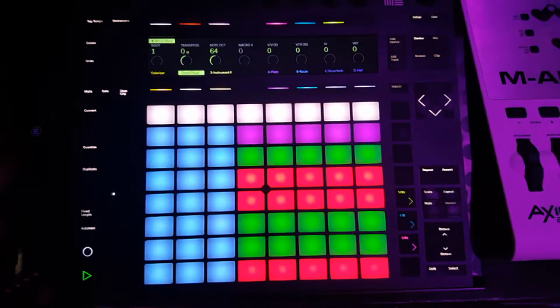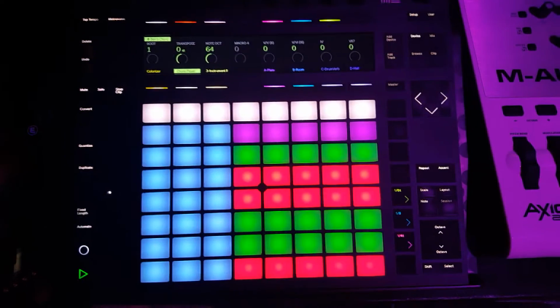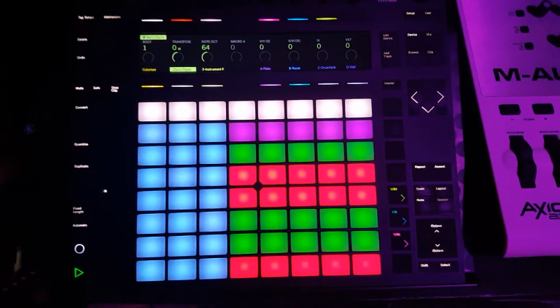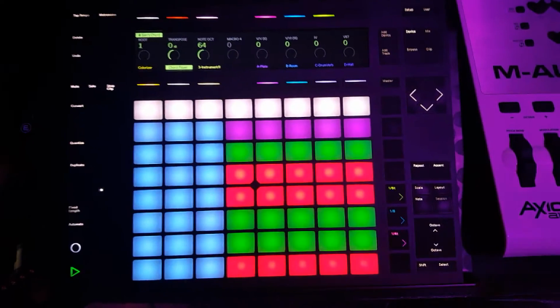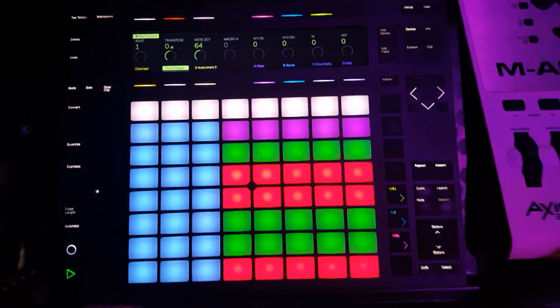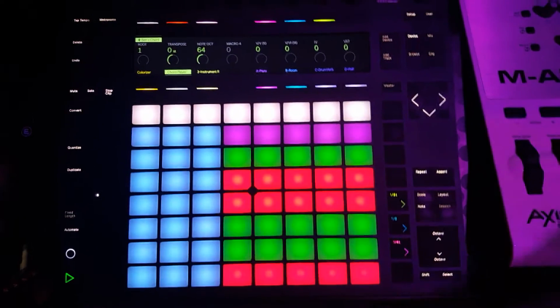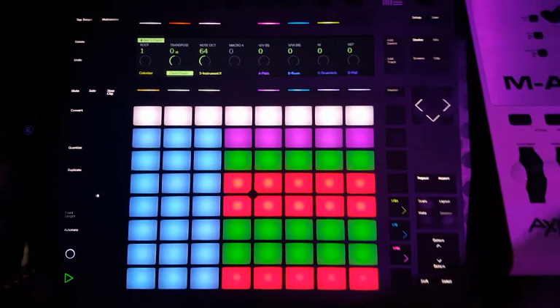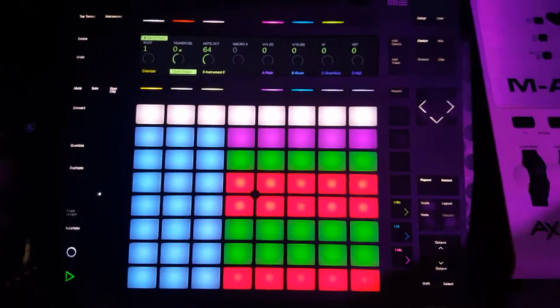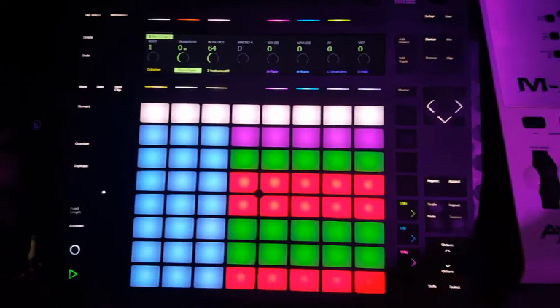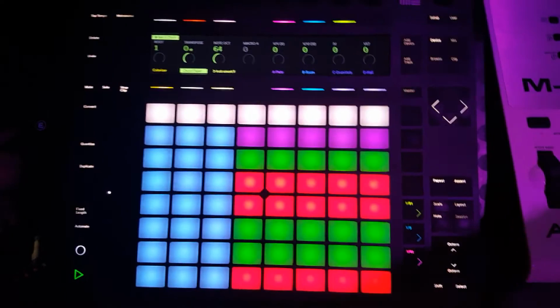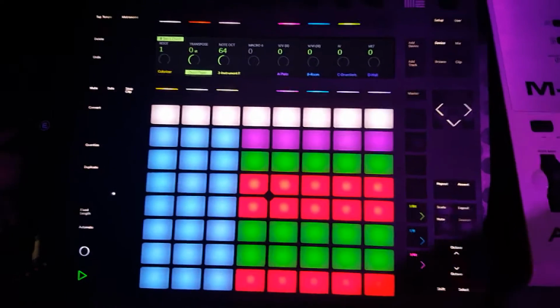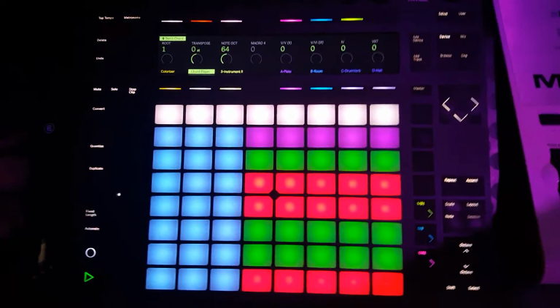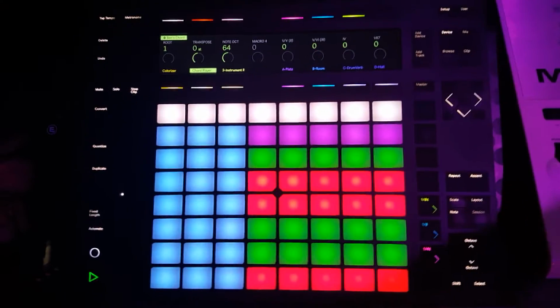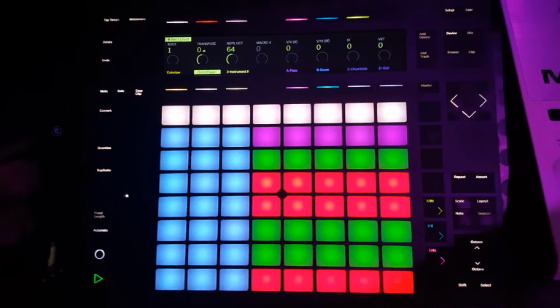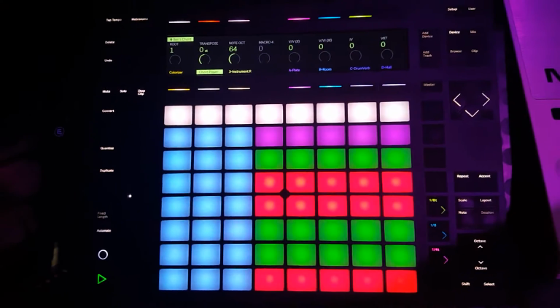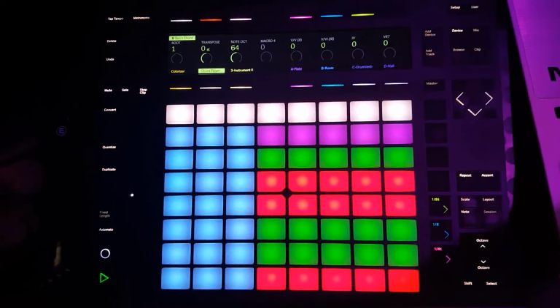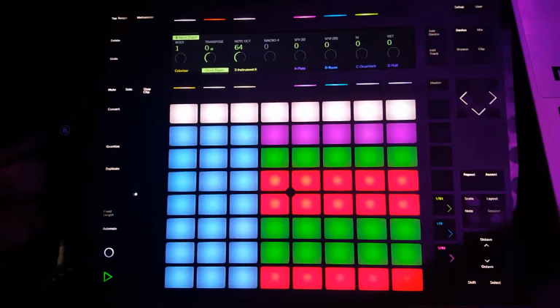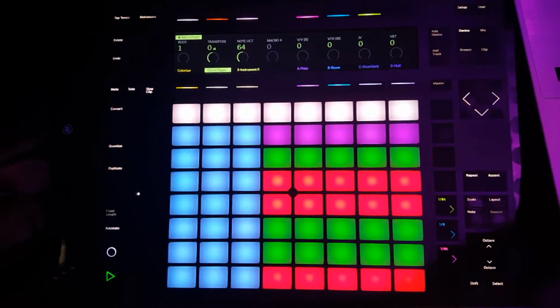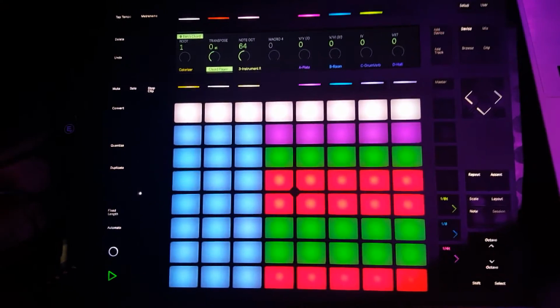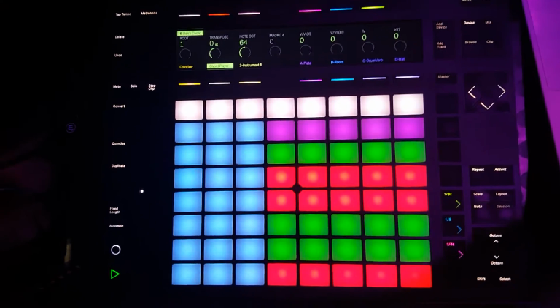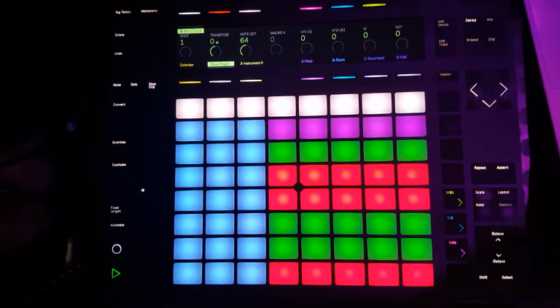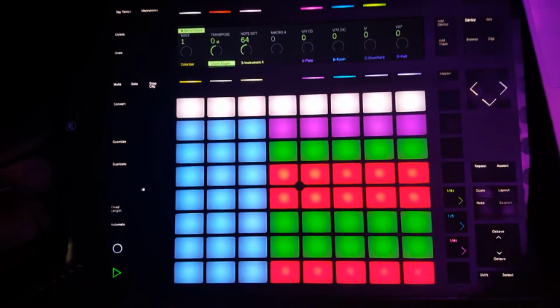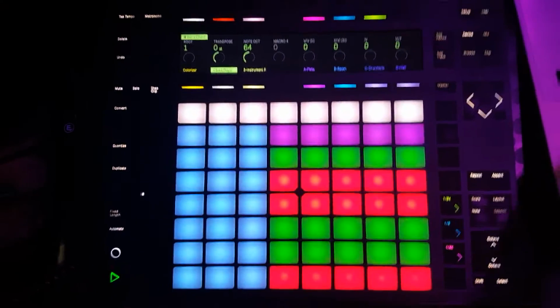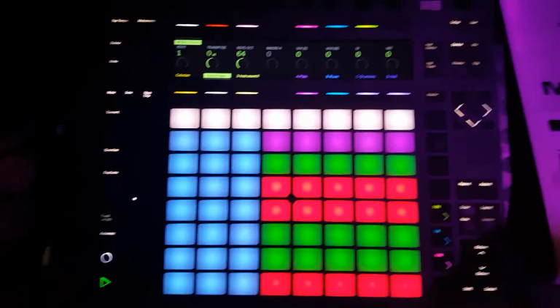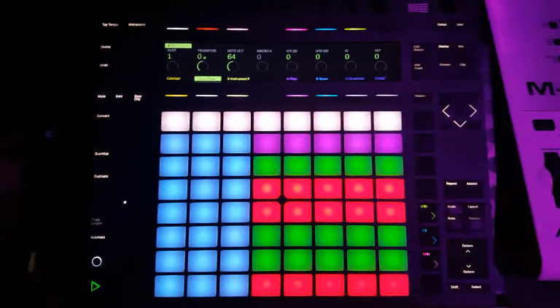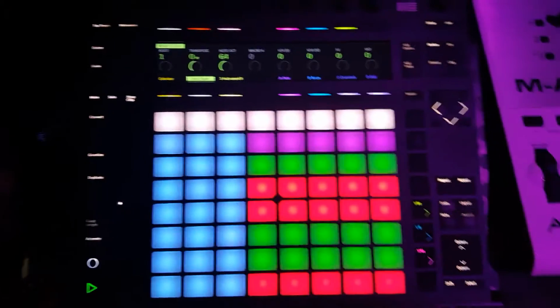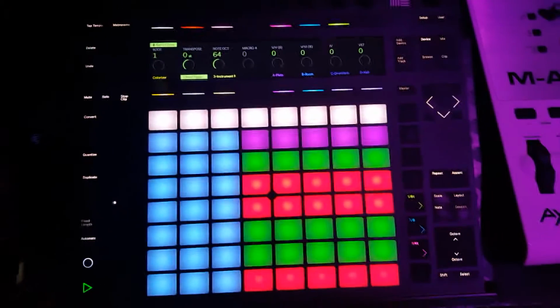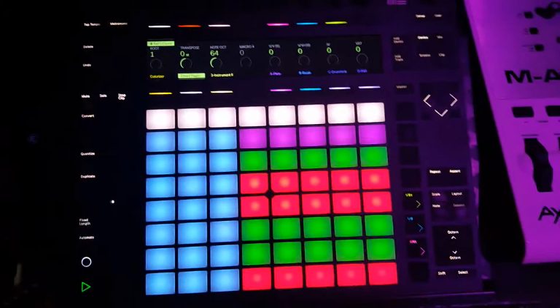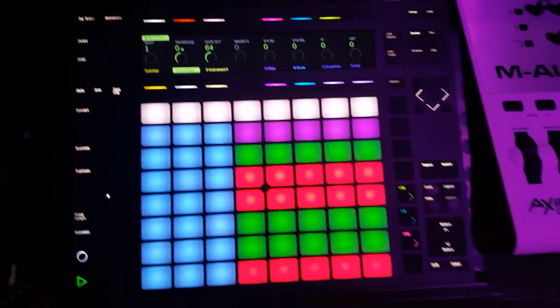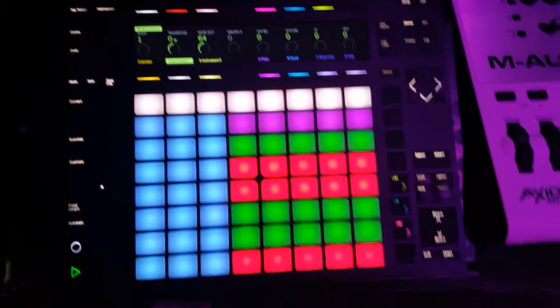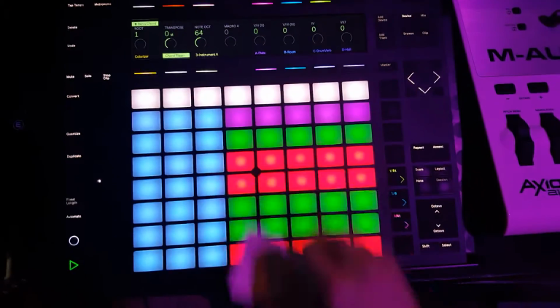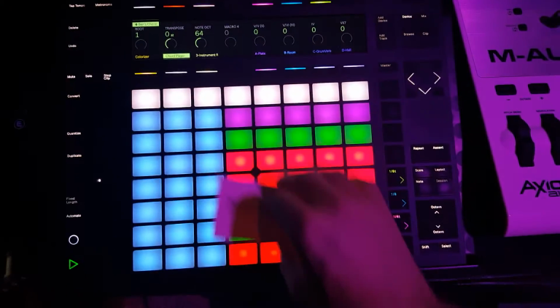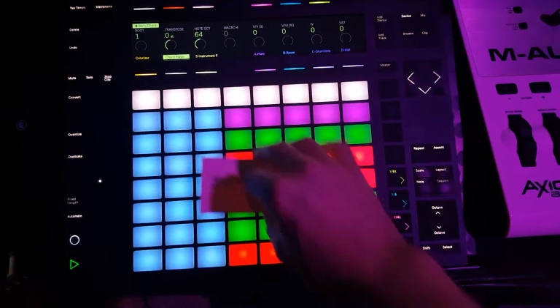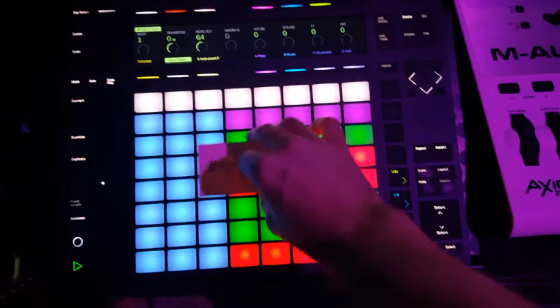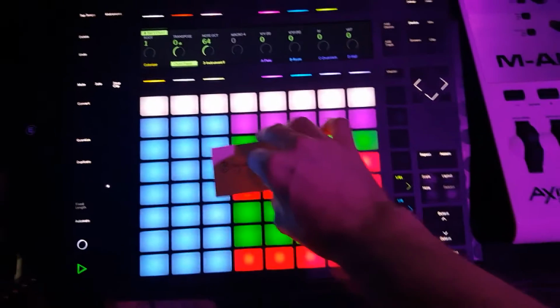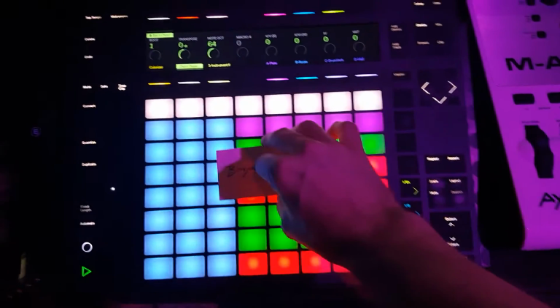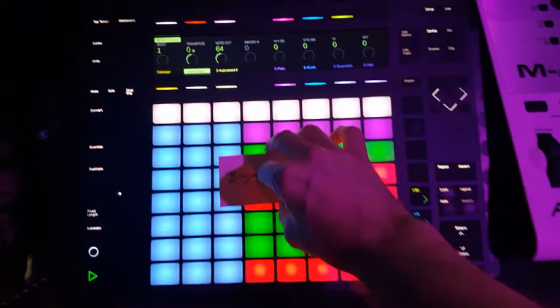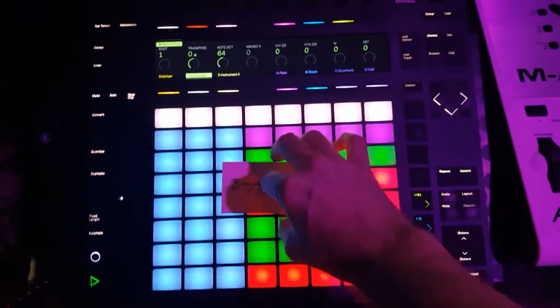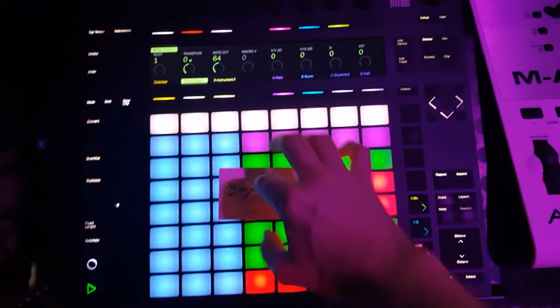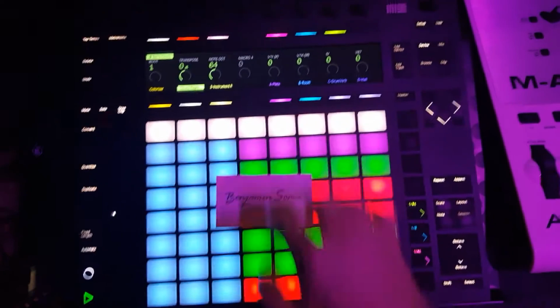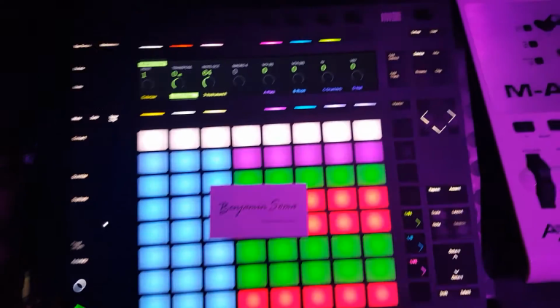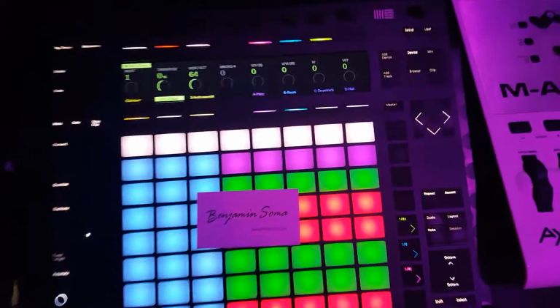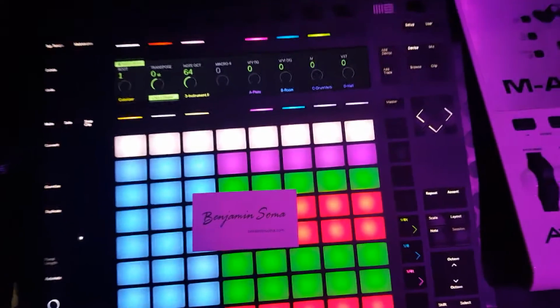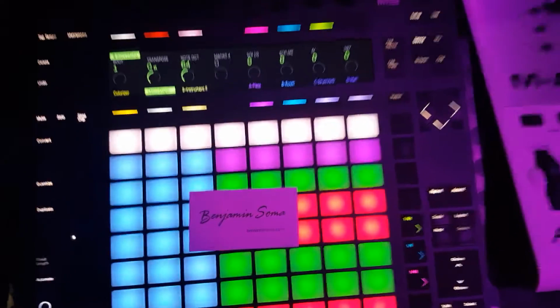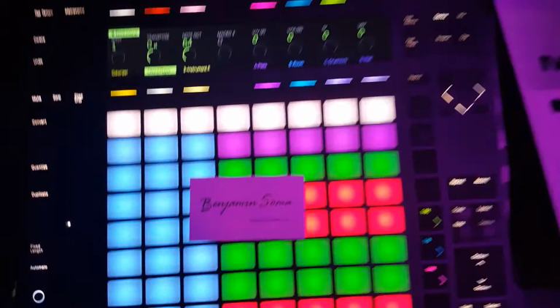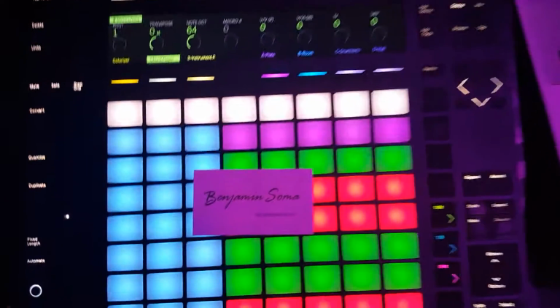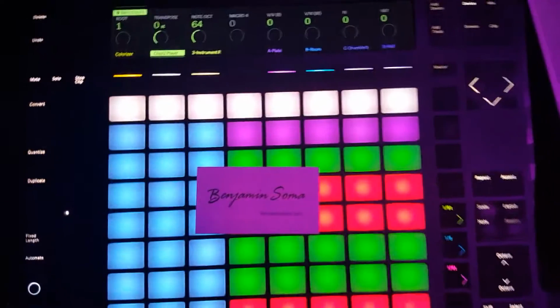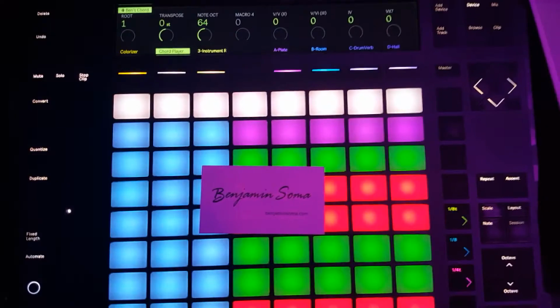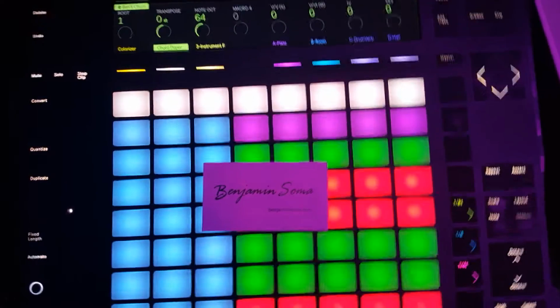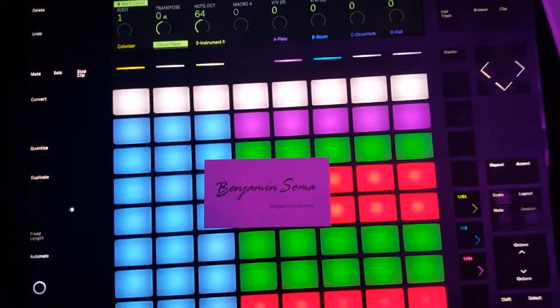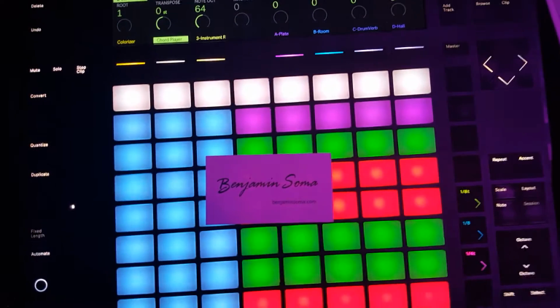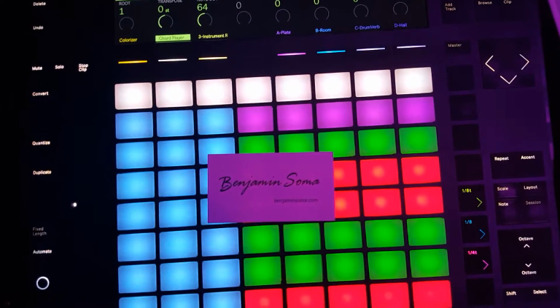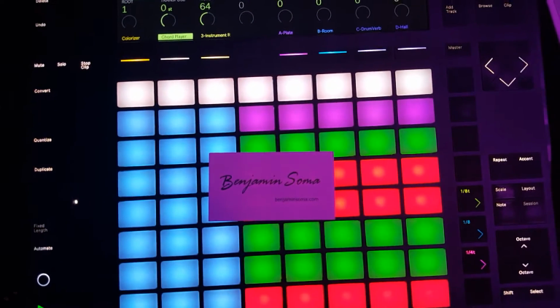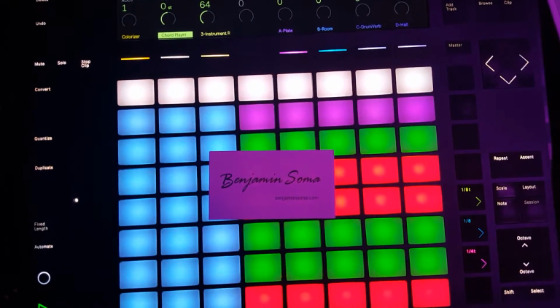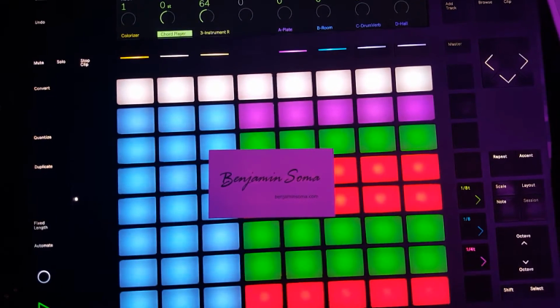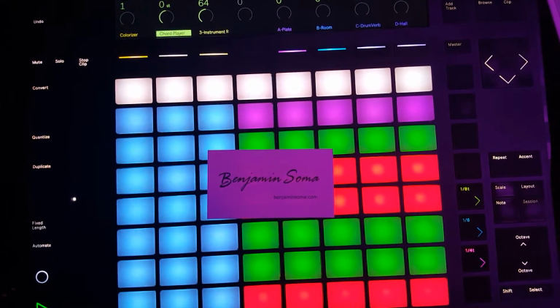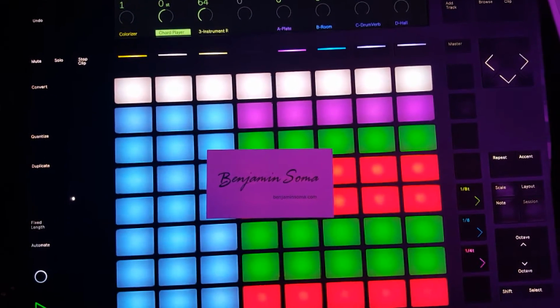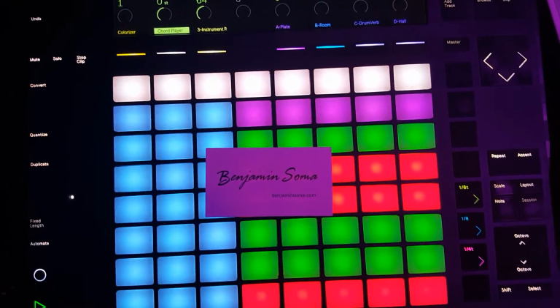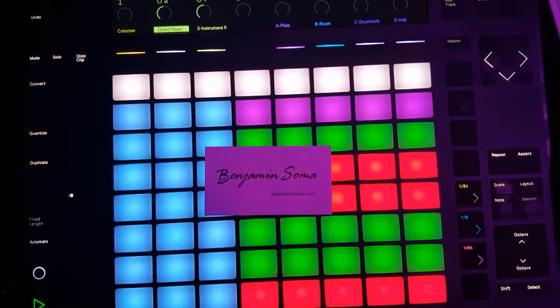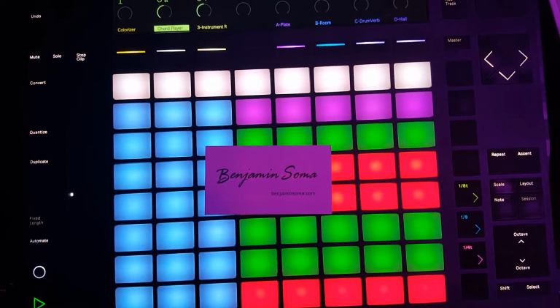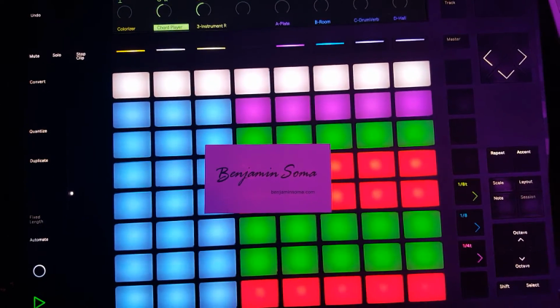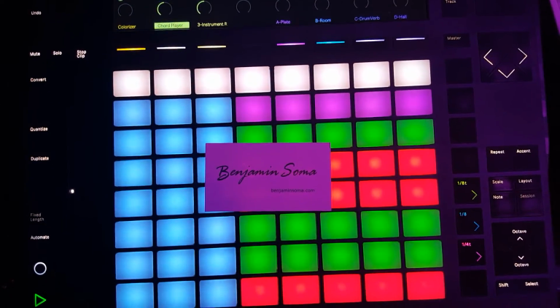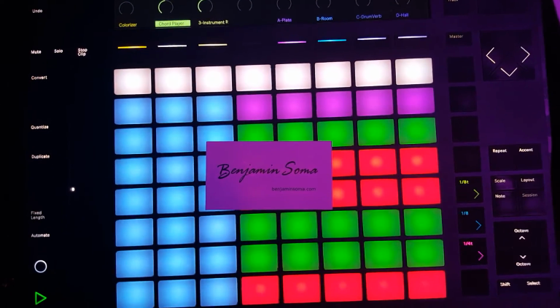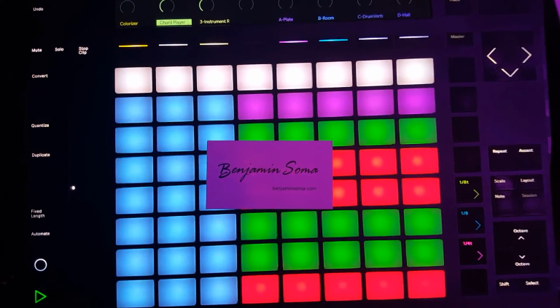I hope that helps. You can find out more about the chord player at benjaminsoma.com. Have fun.